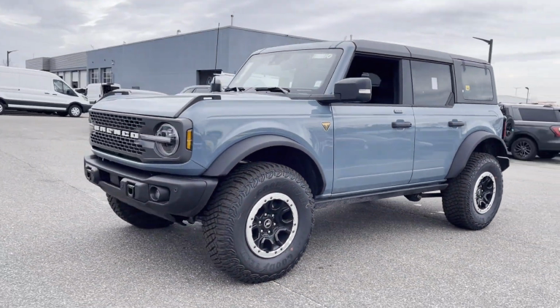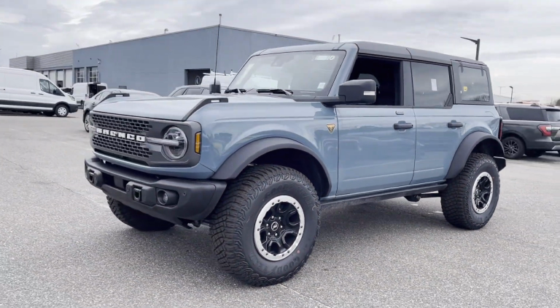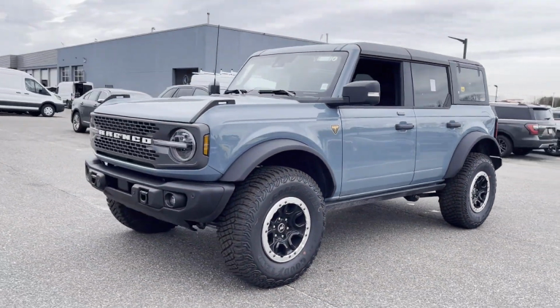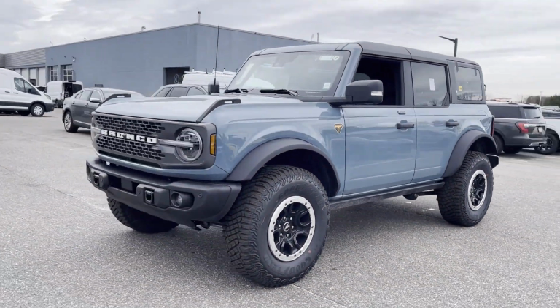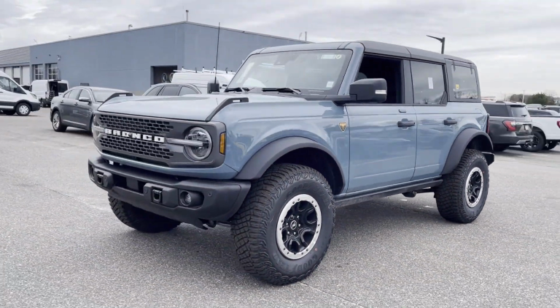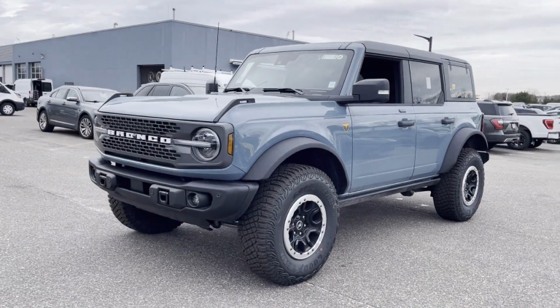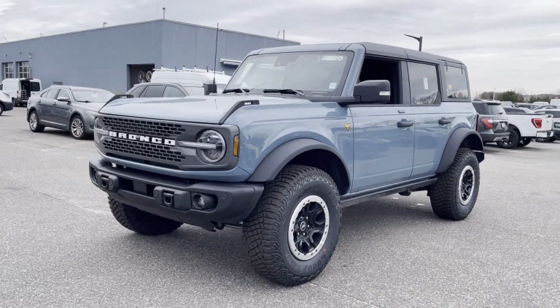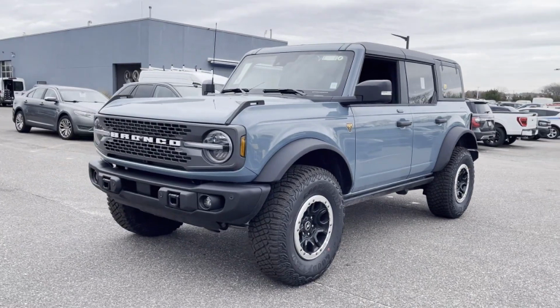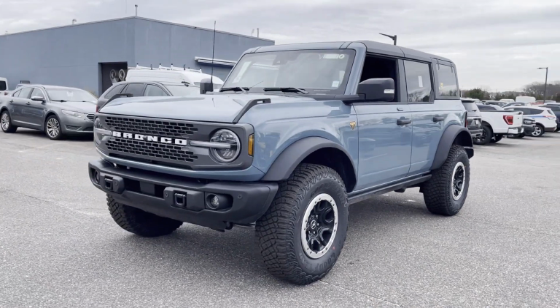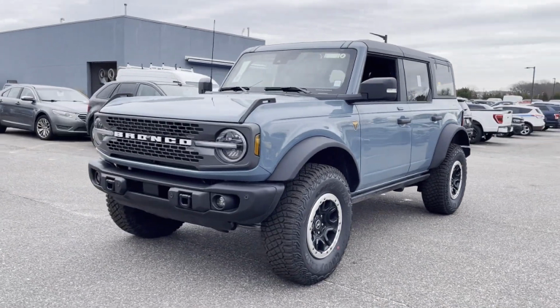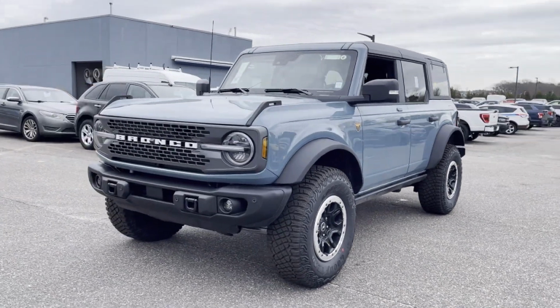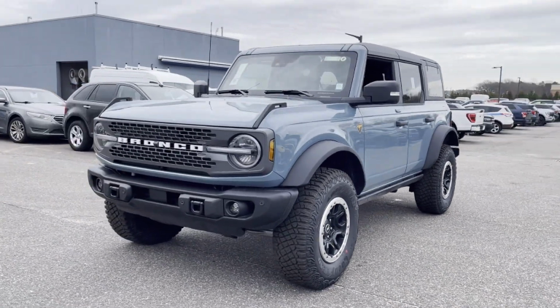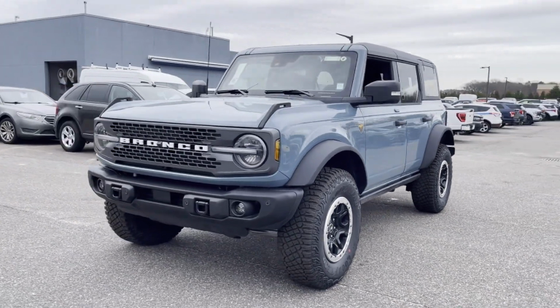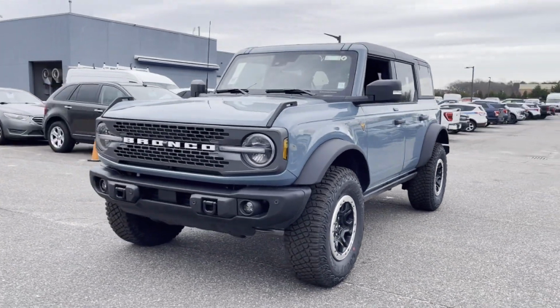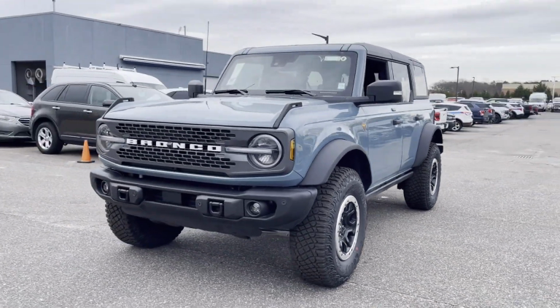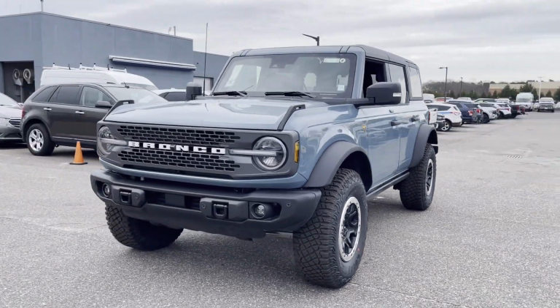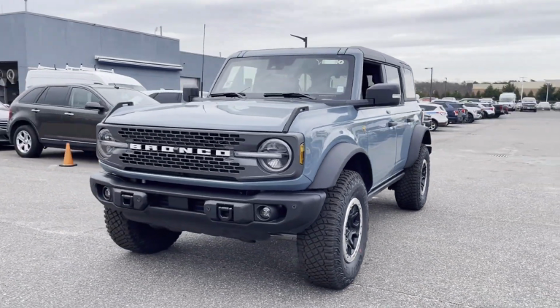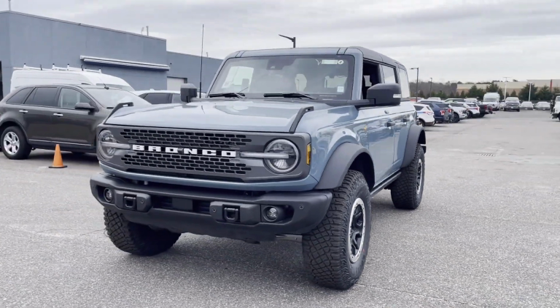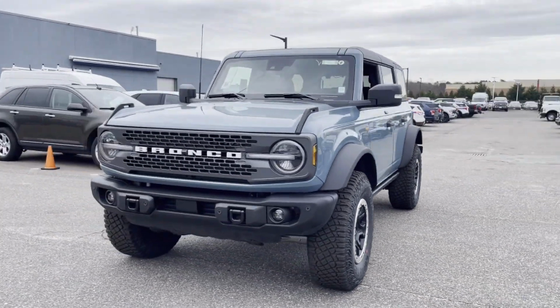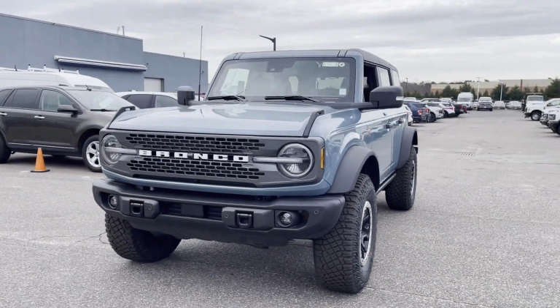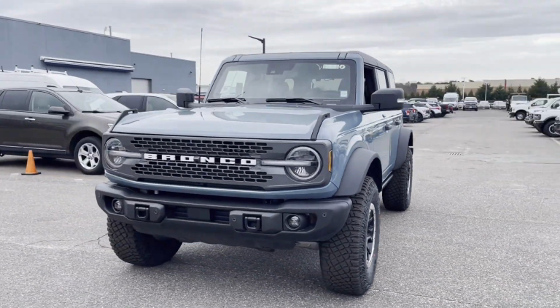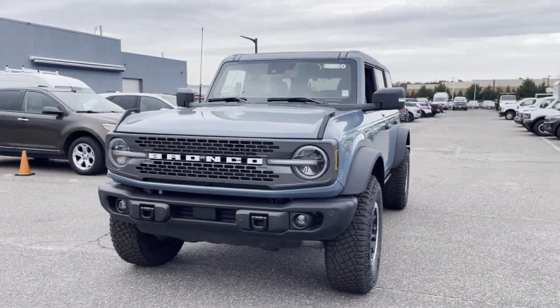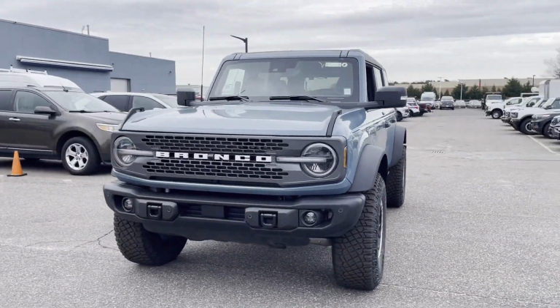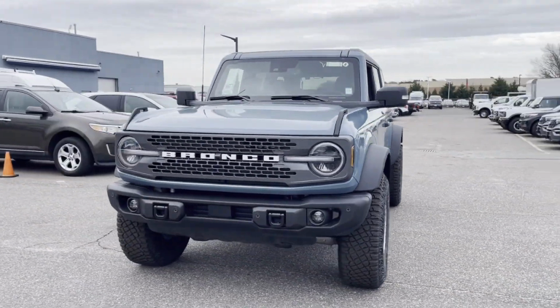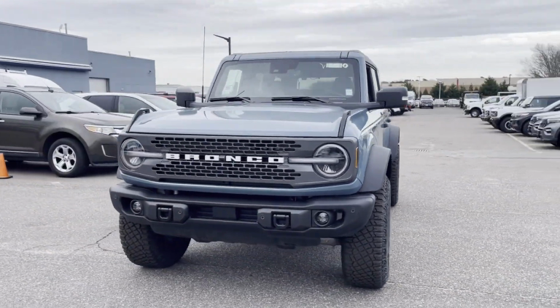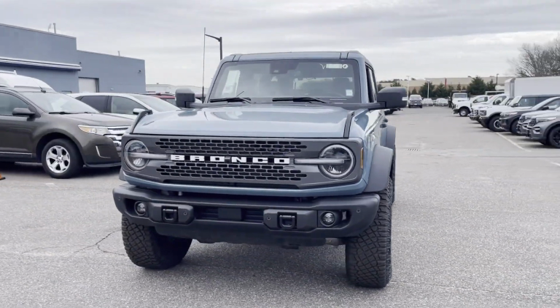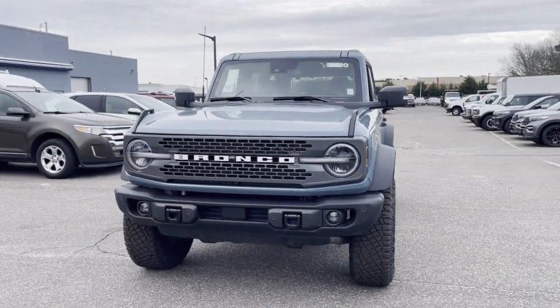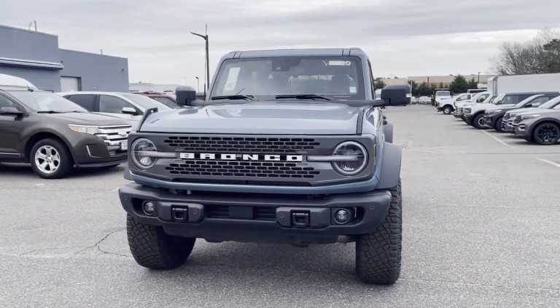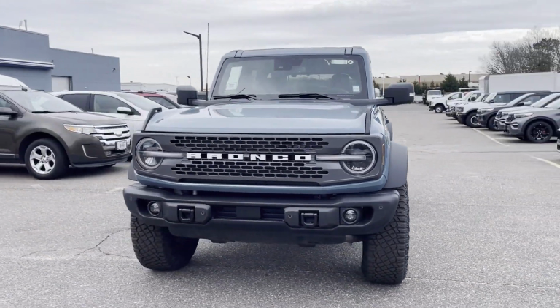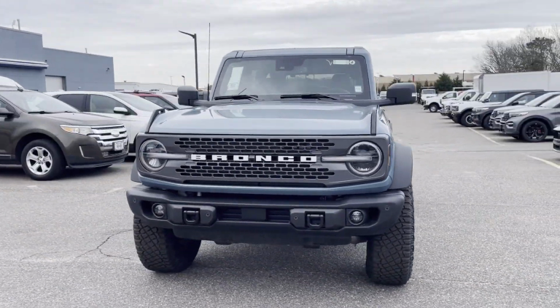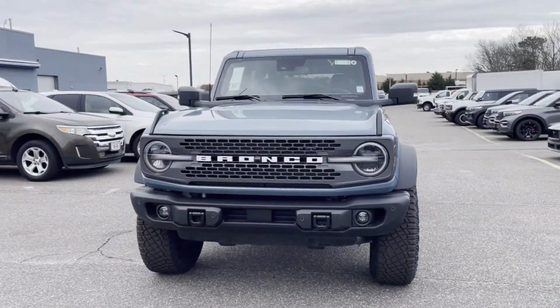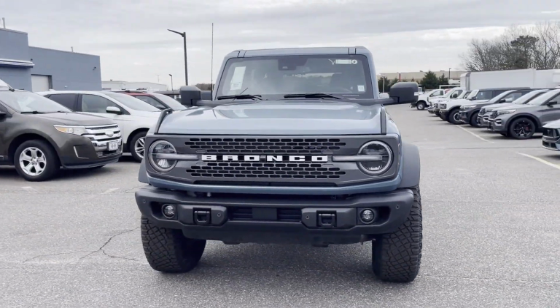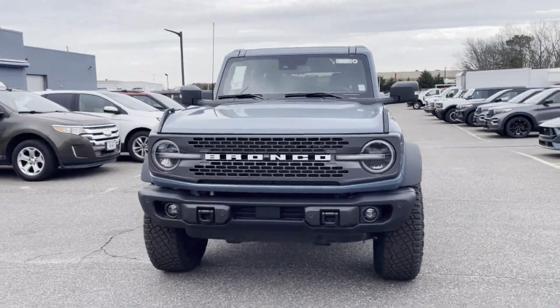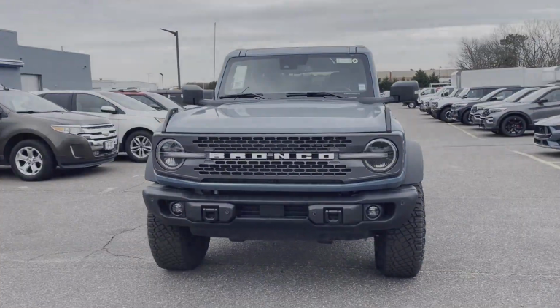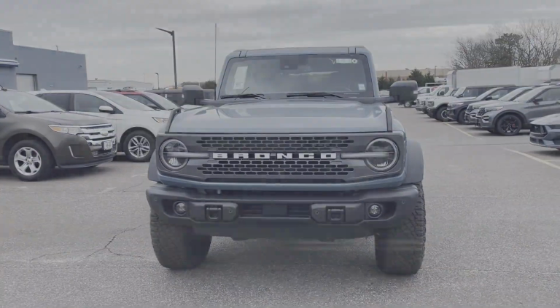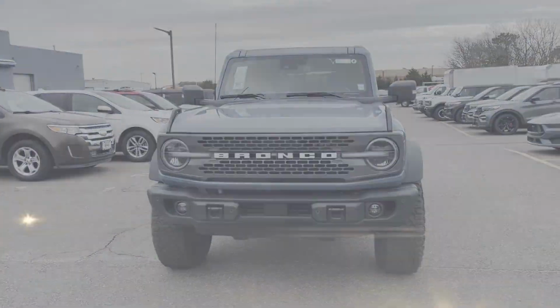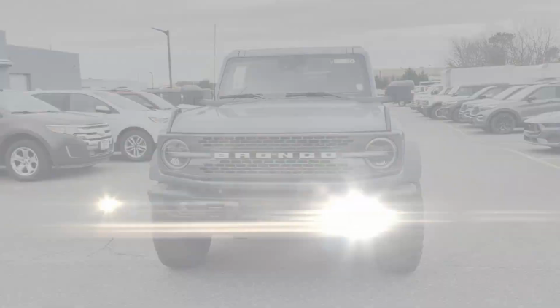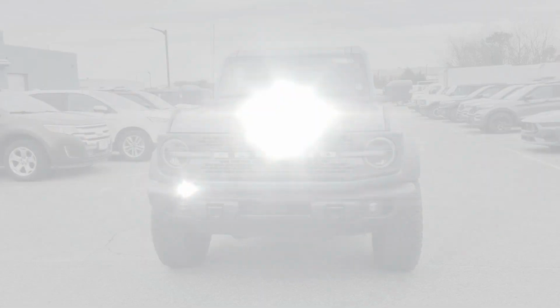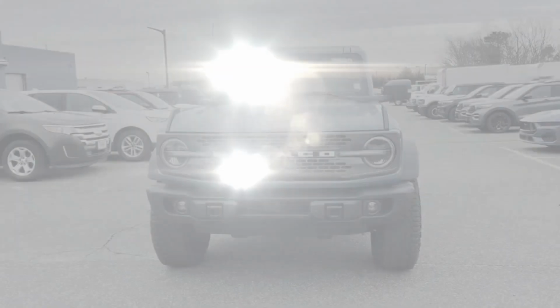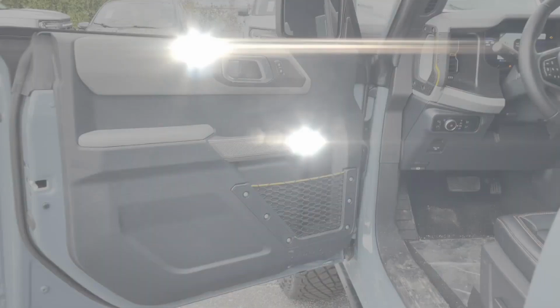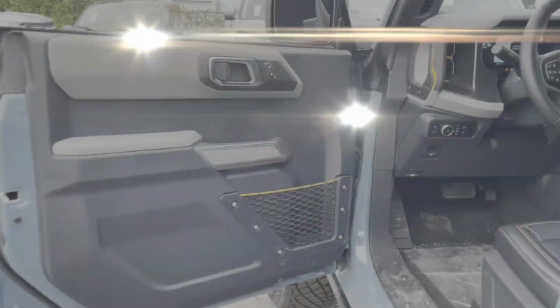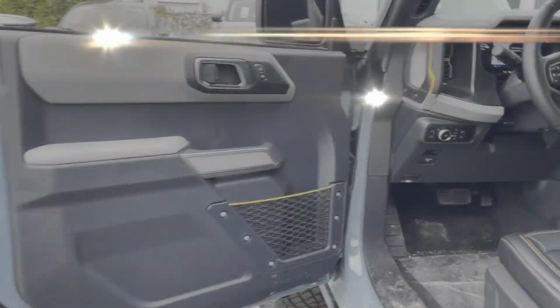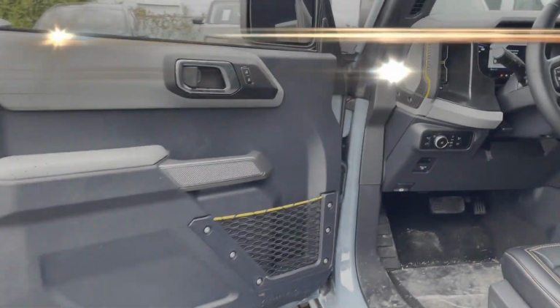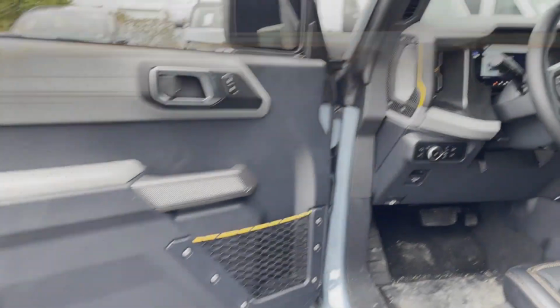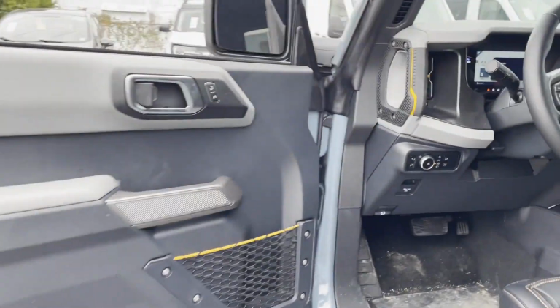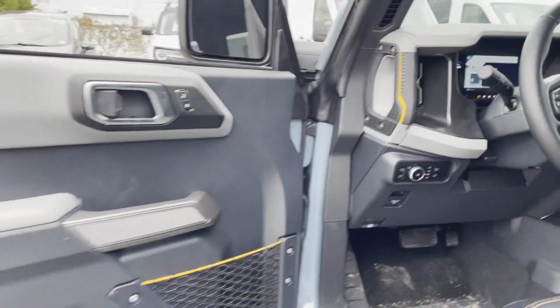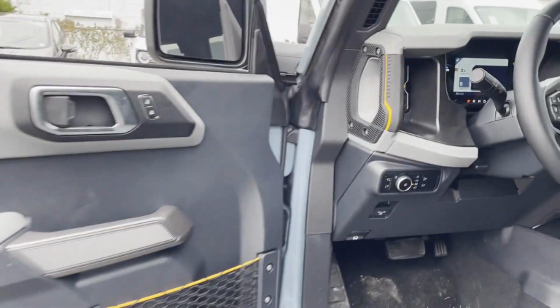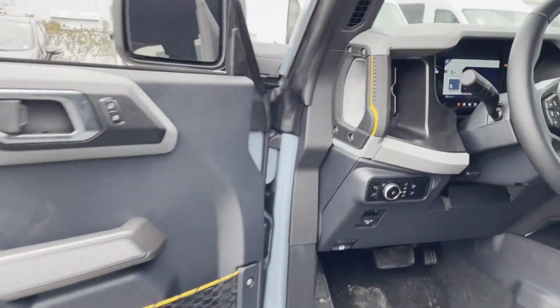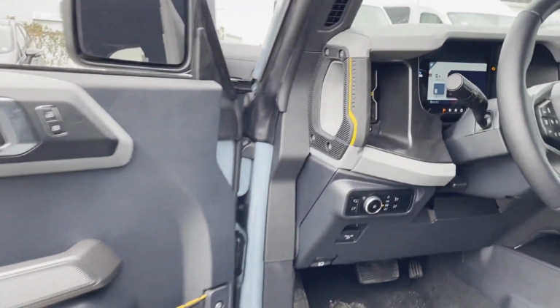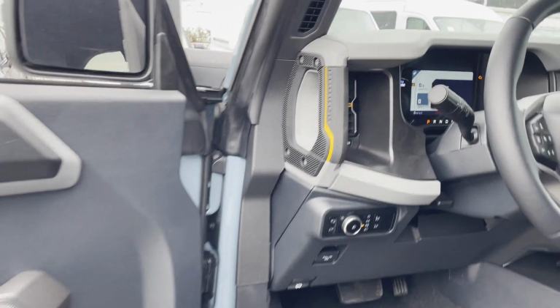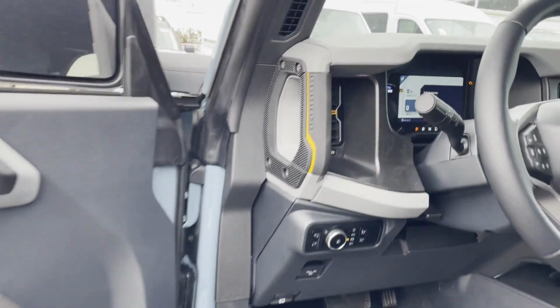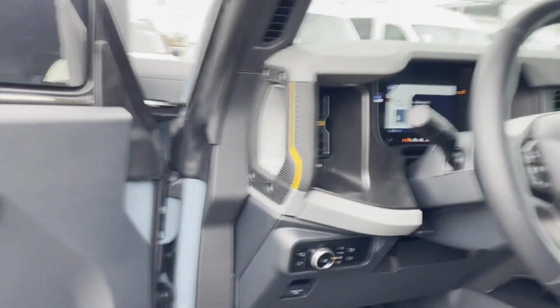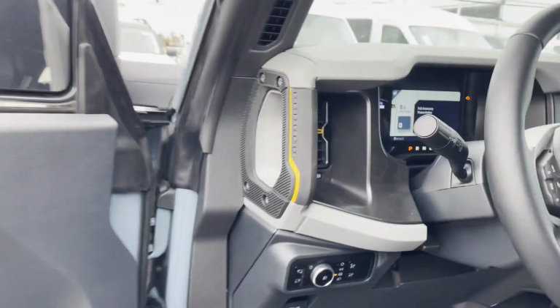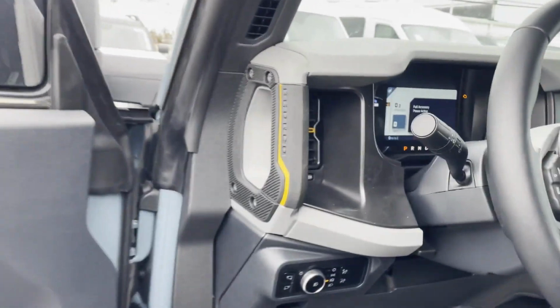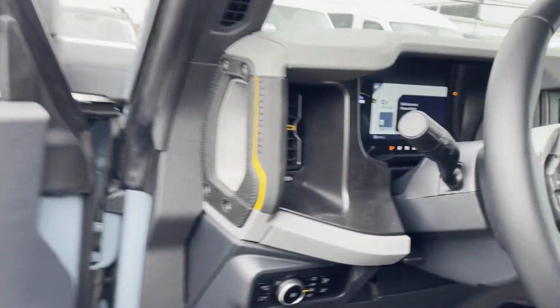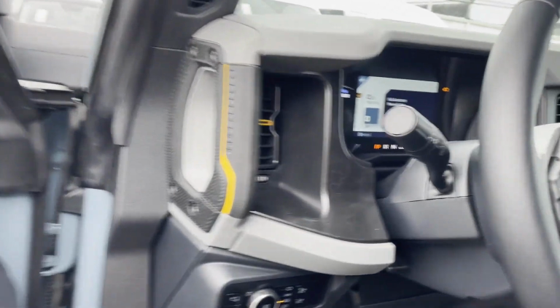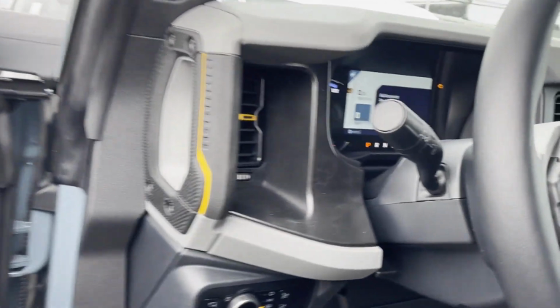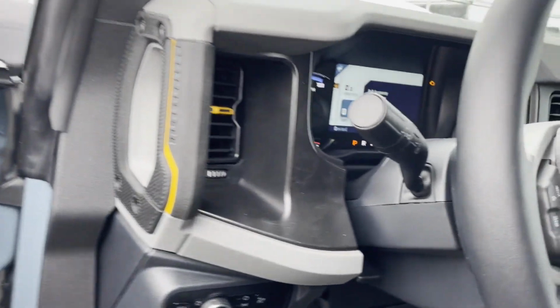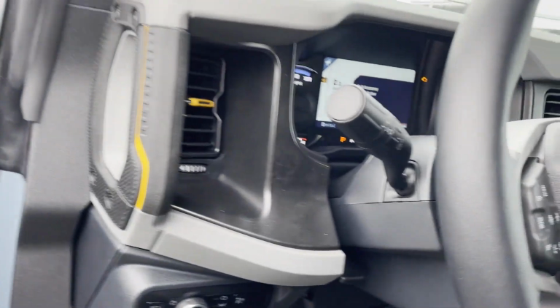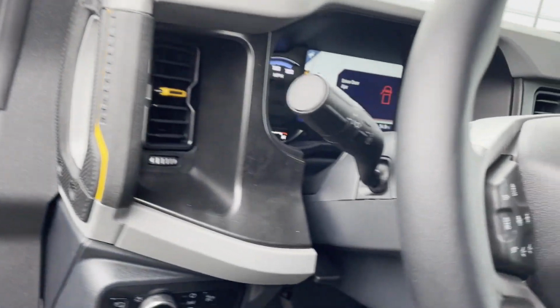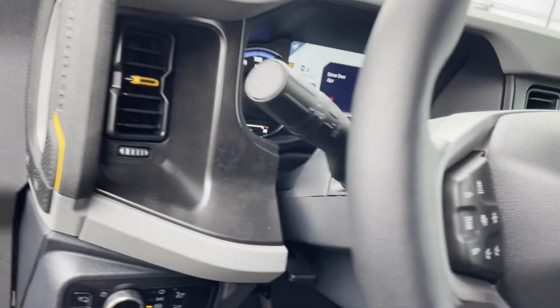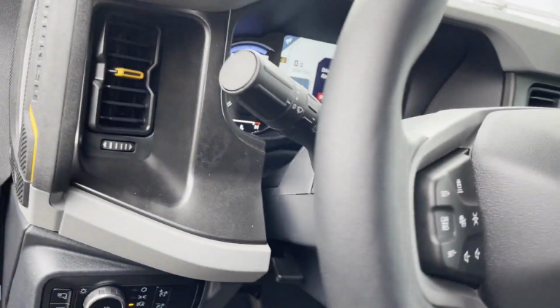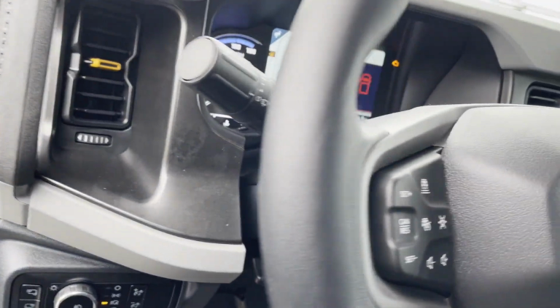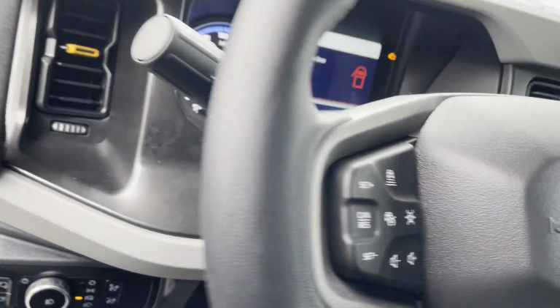Brake assist, keyless start, roll bars, keyless entry, front bucket seats, steering wheel audio controls.